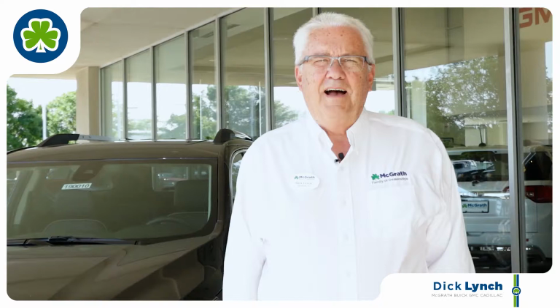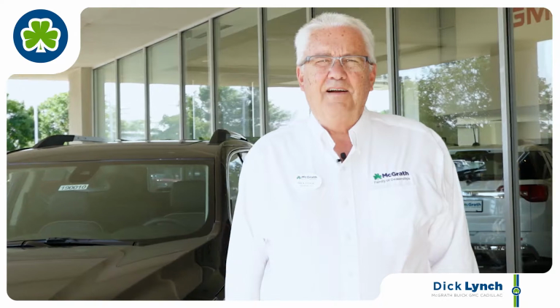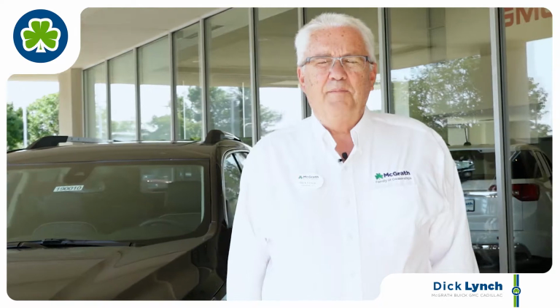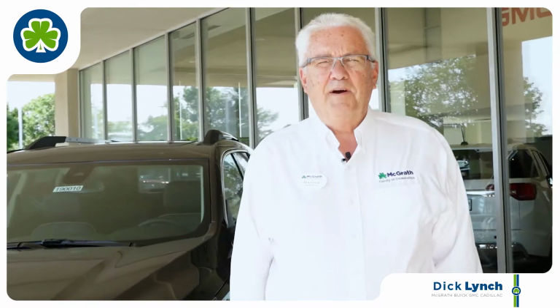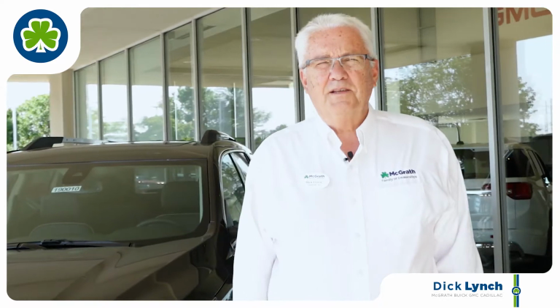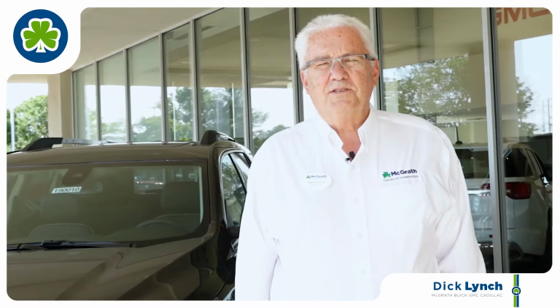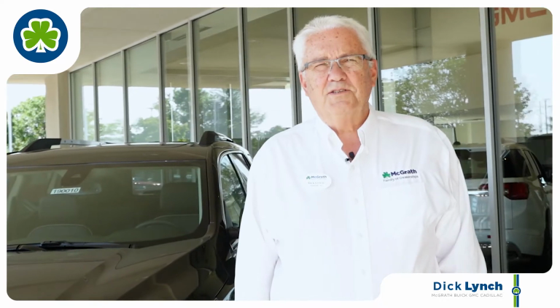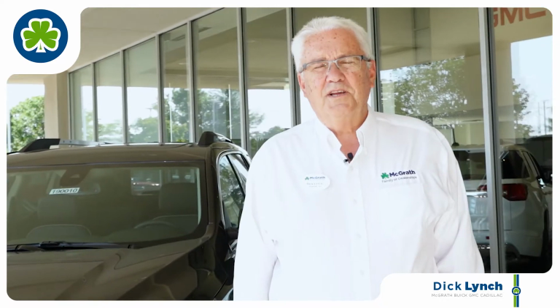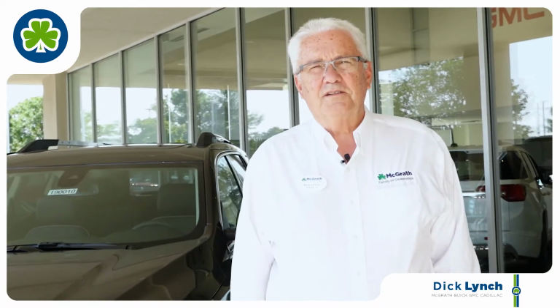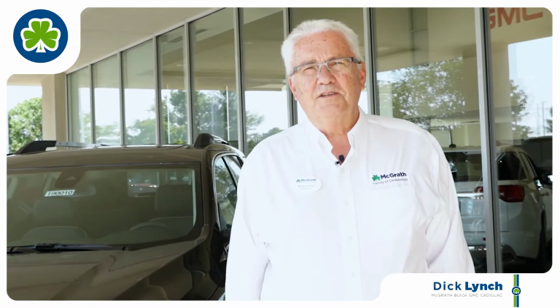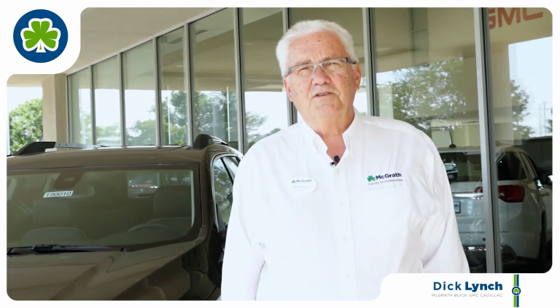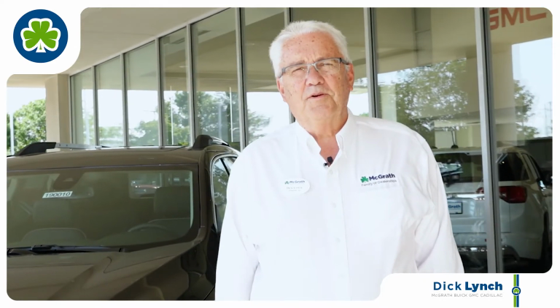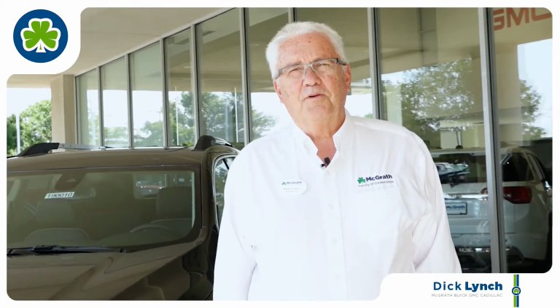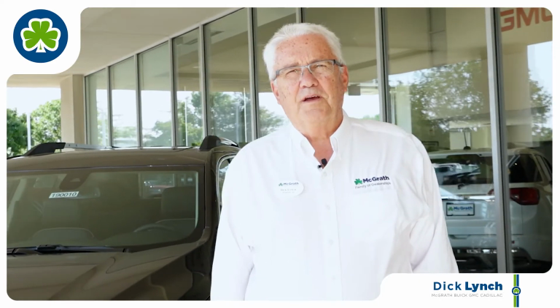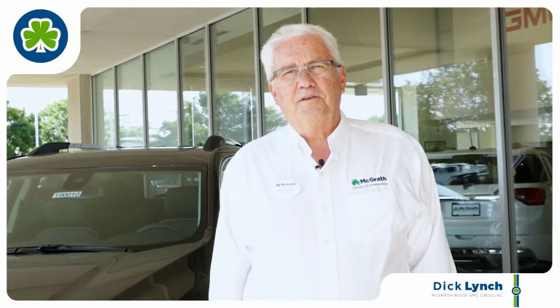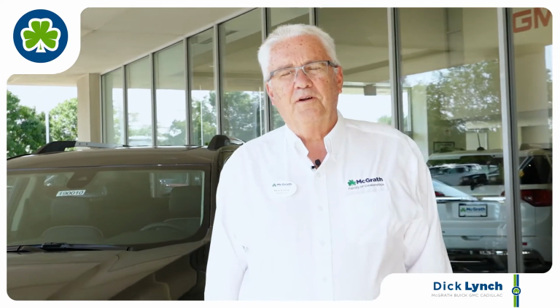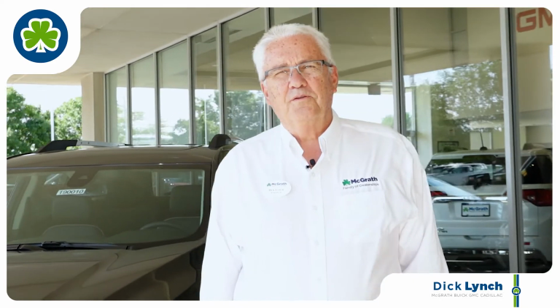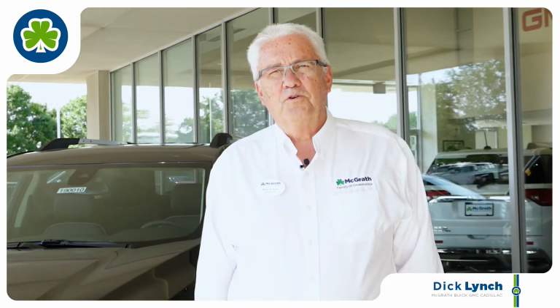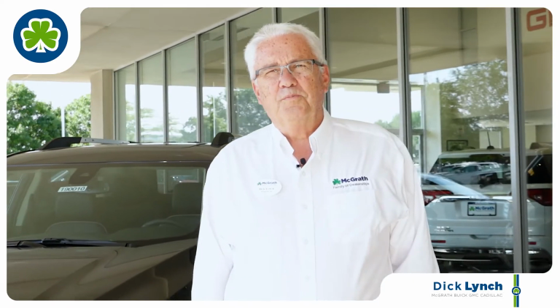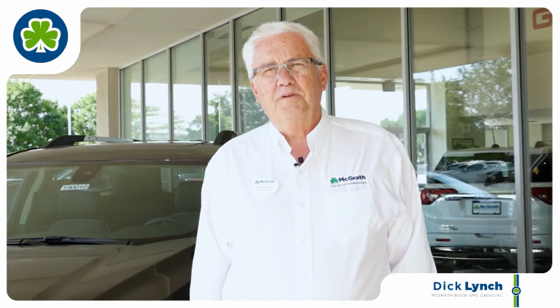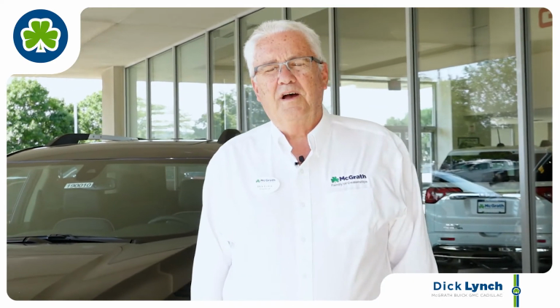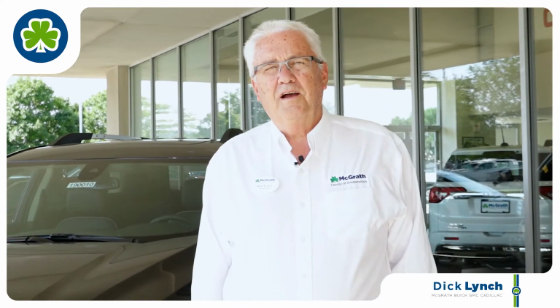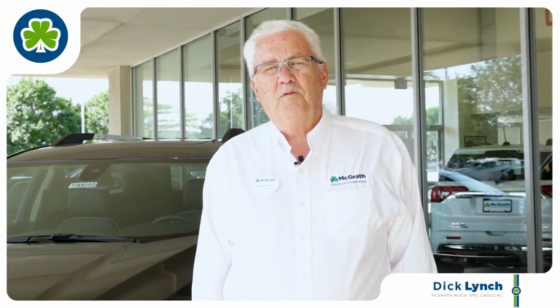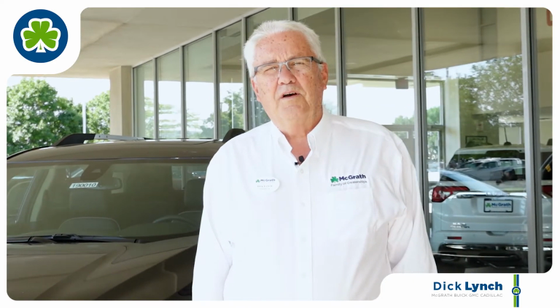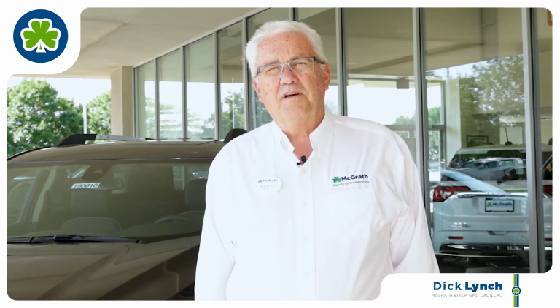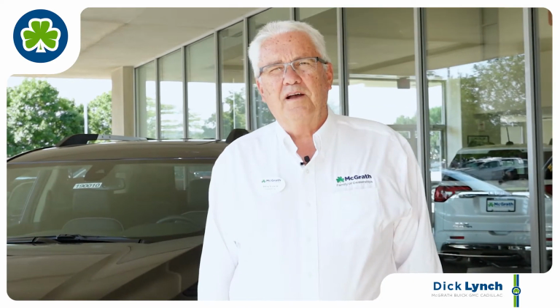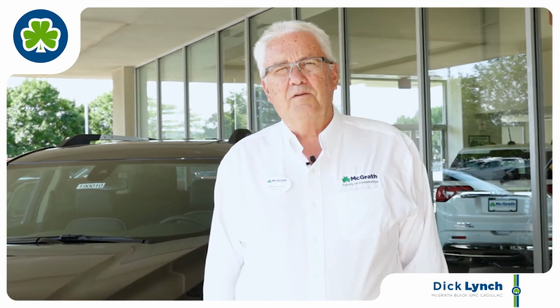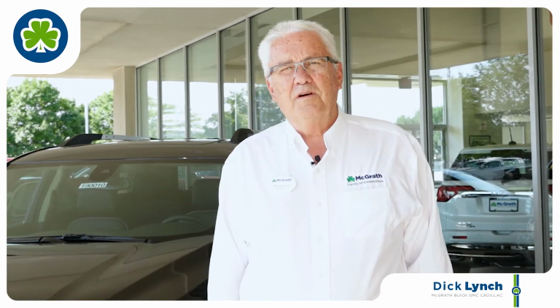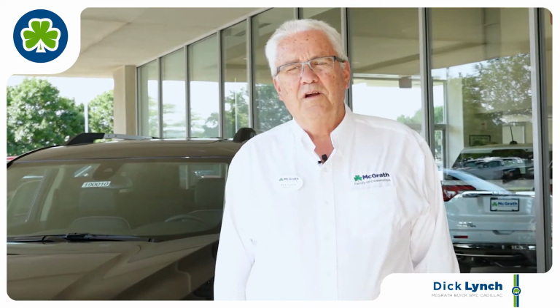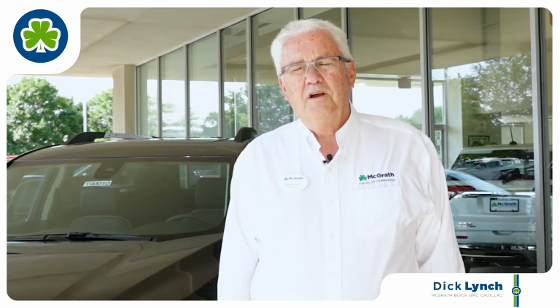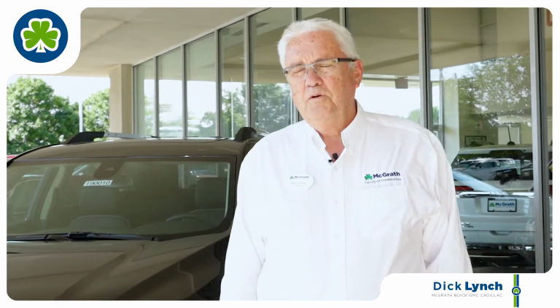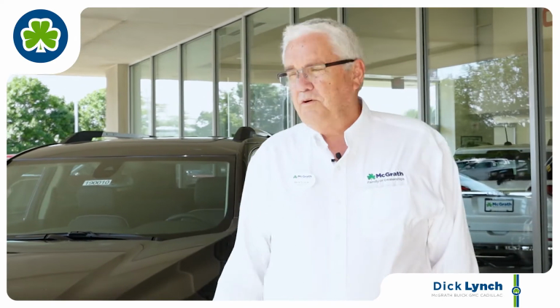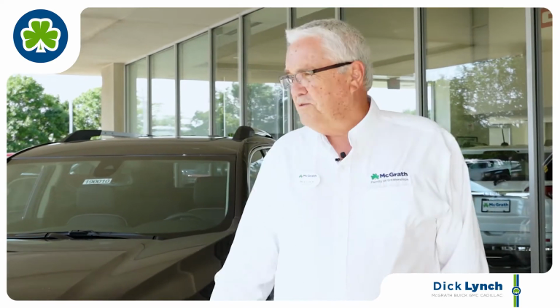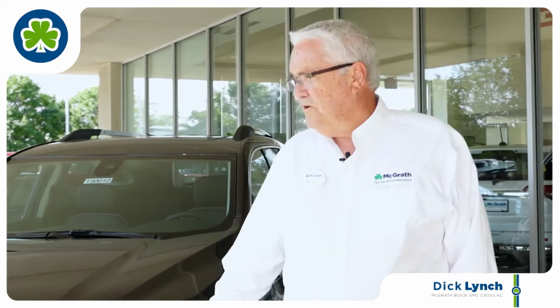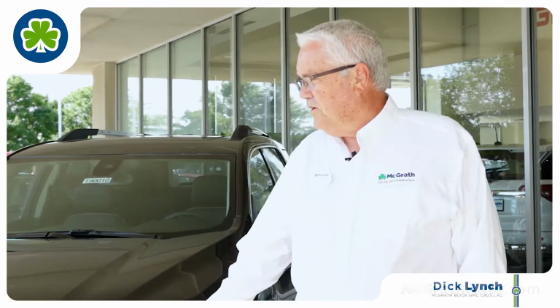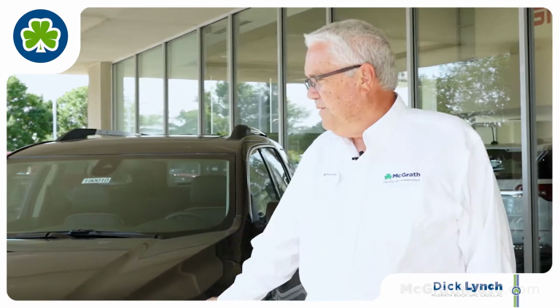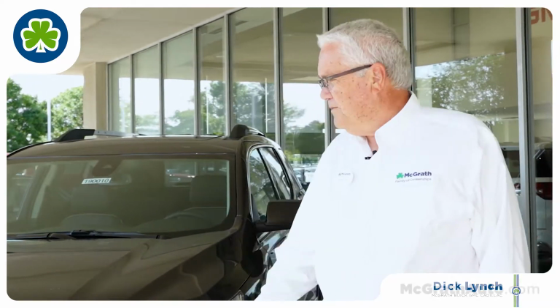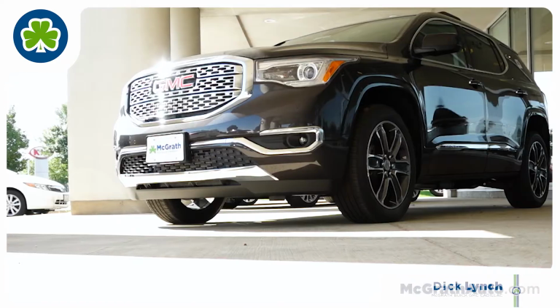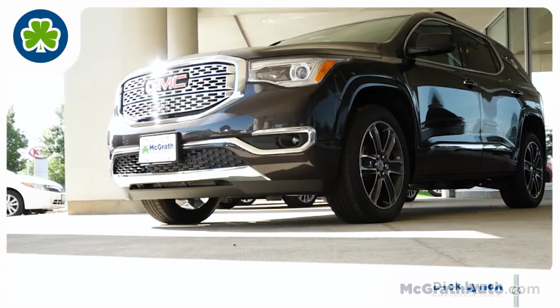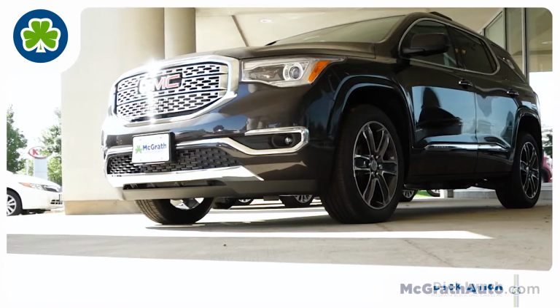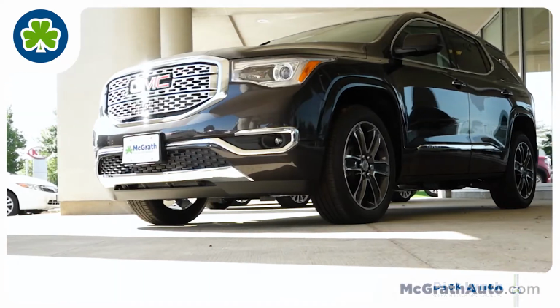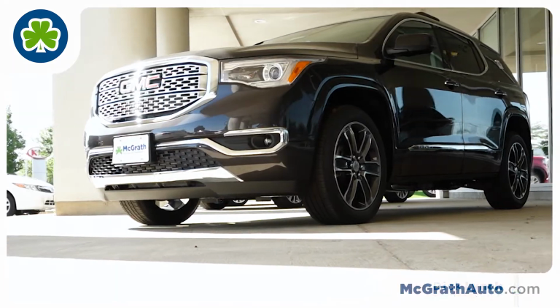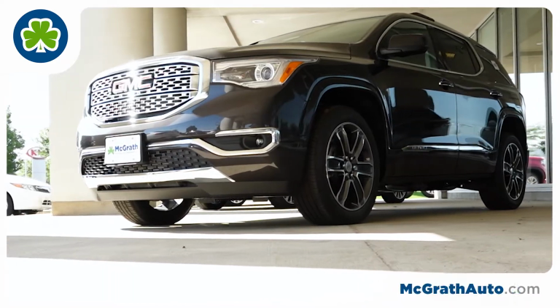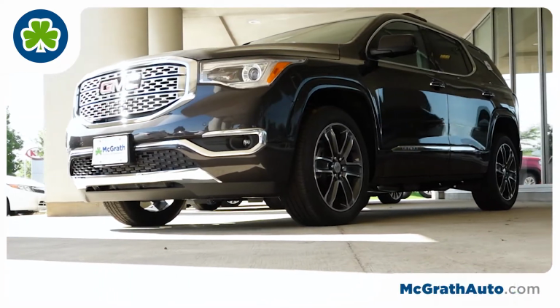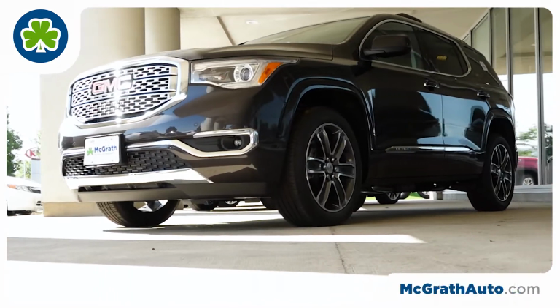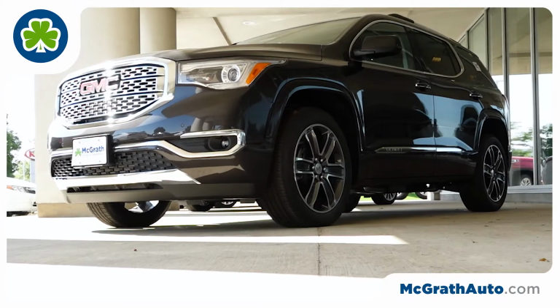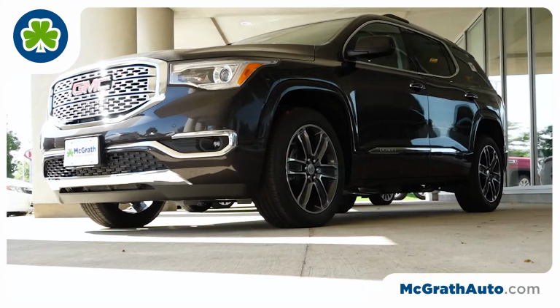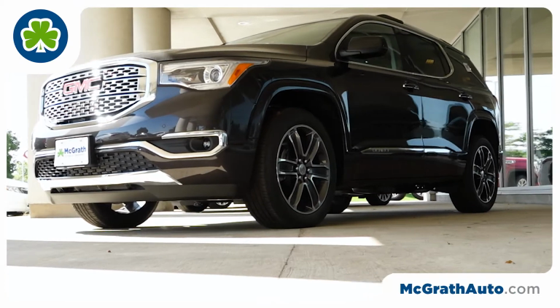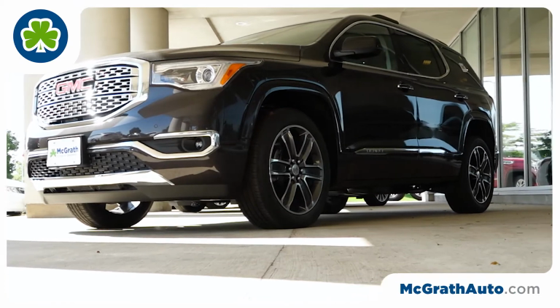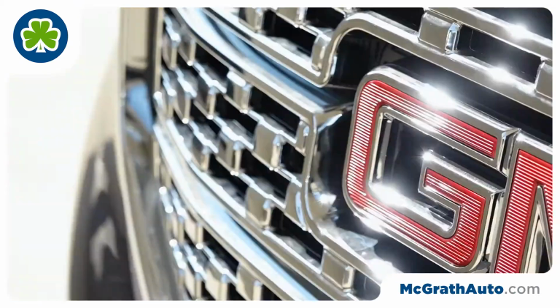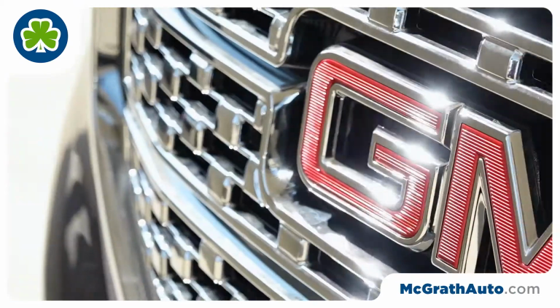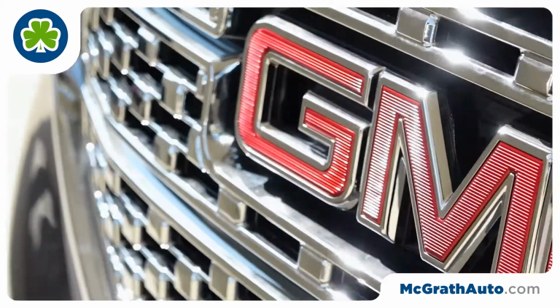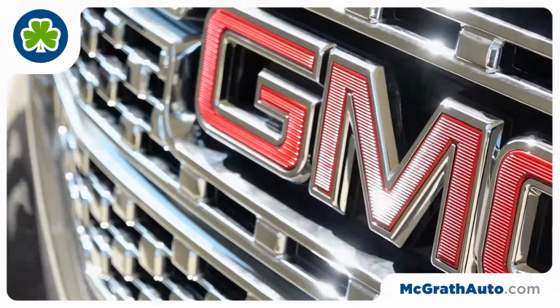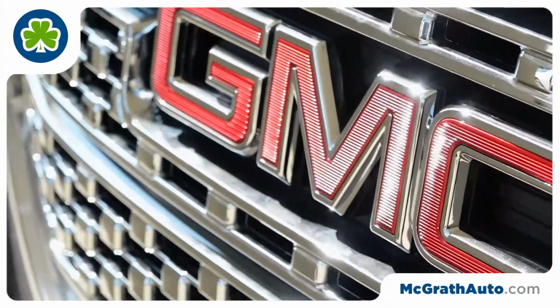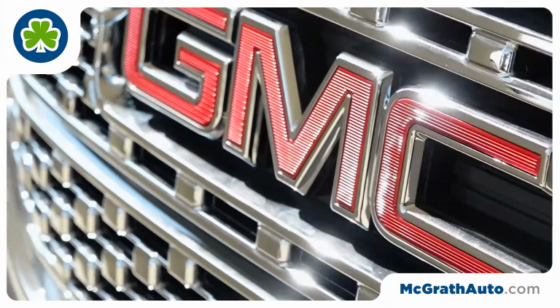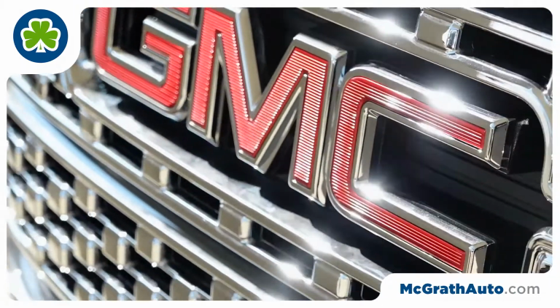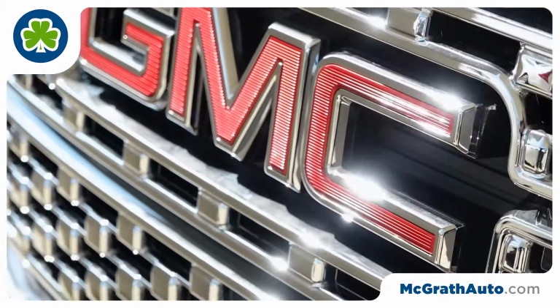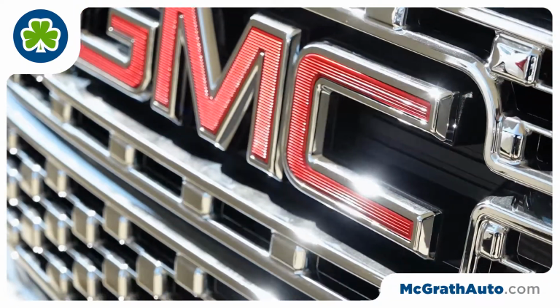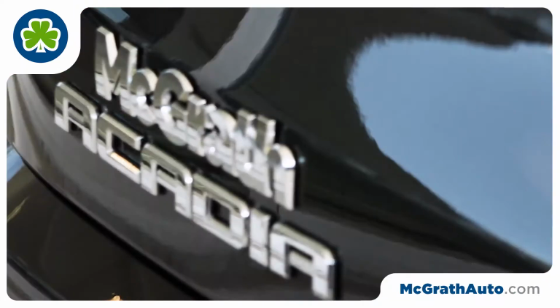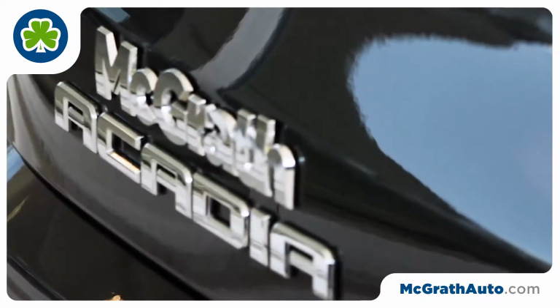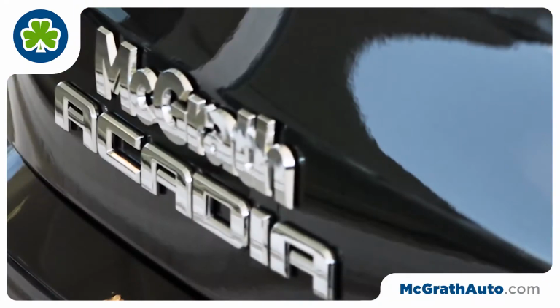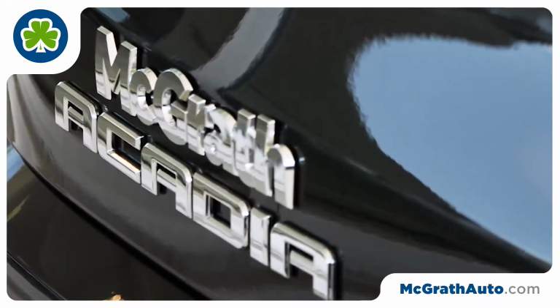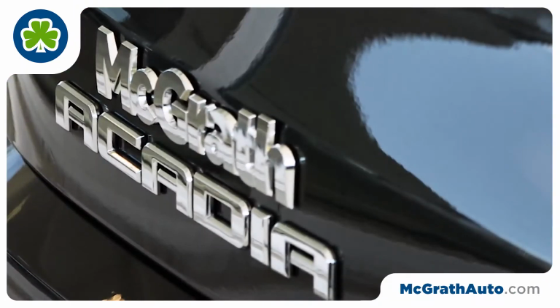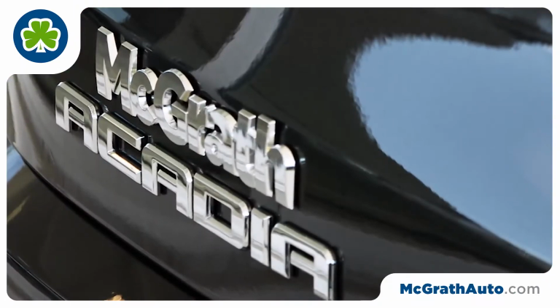Hi everybody. This is Dick Lynch at McGrath Auto Group in Hiawatha, Iowa. We're going to talk about the 2019 GMC Acadia Denali.